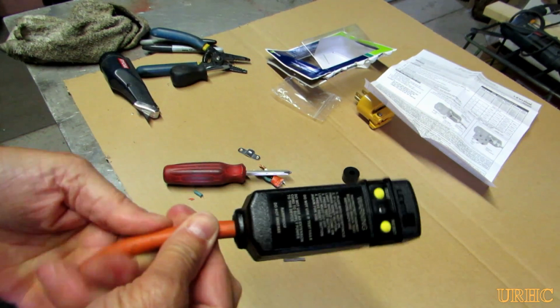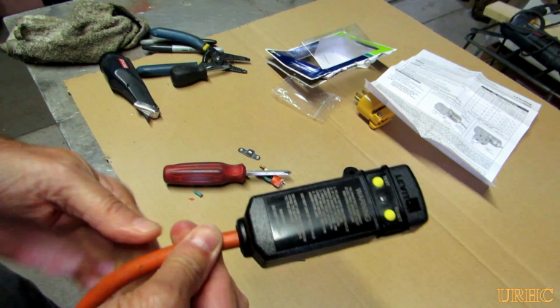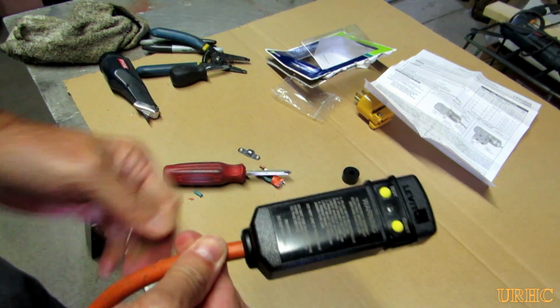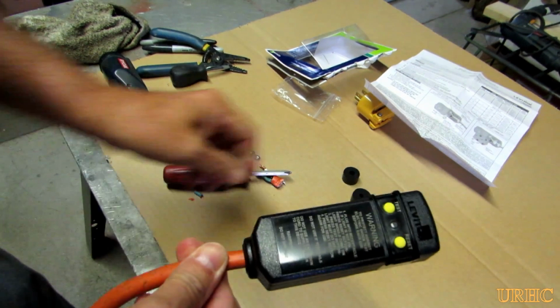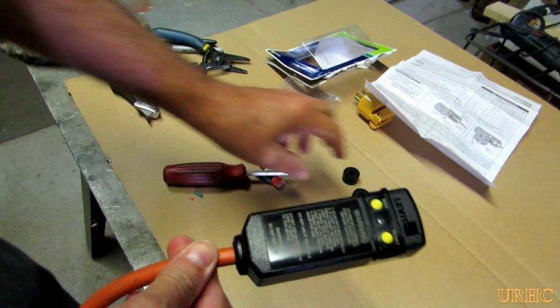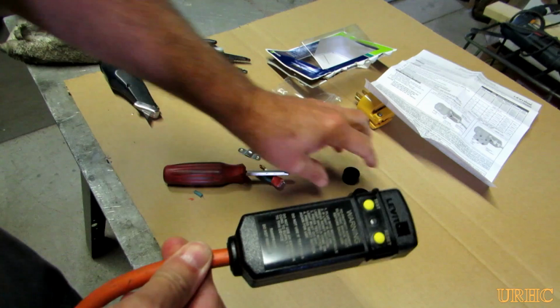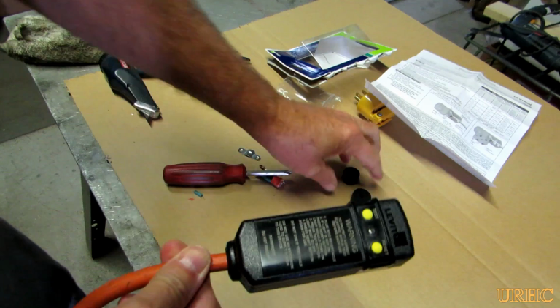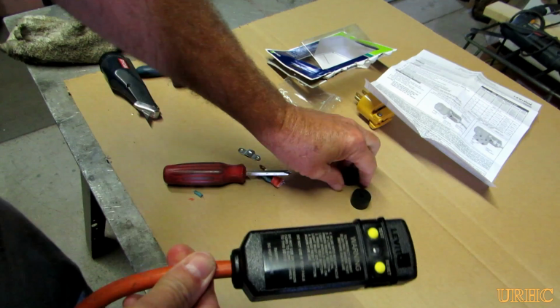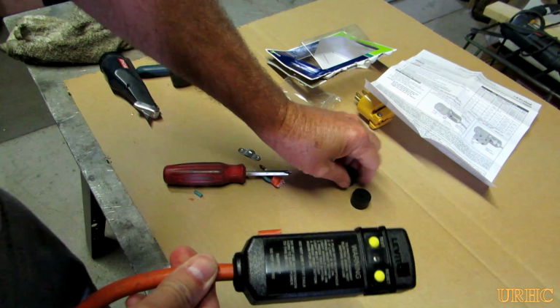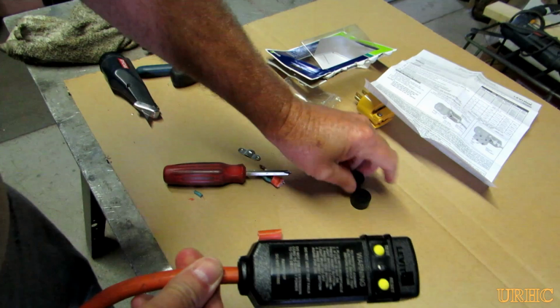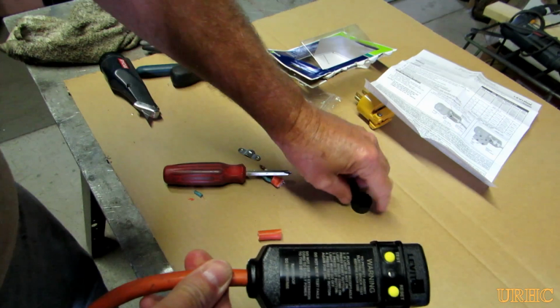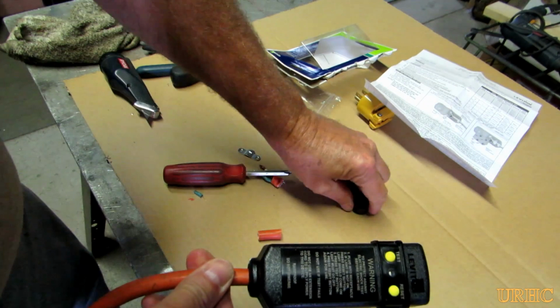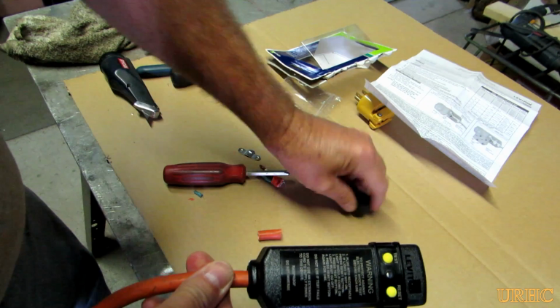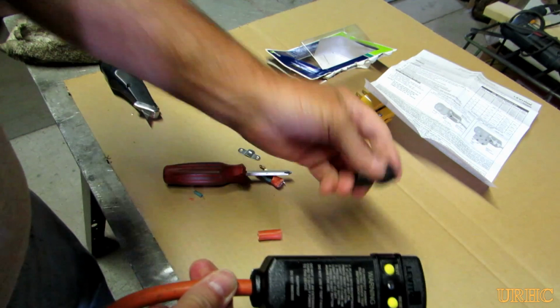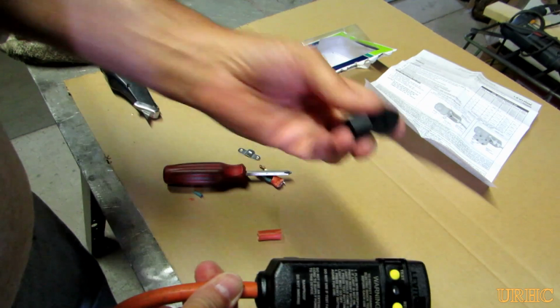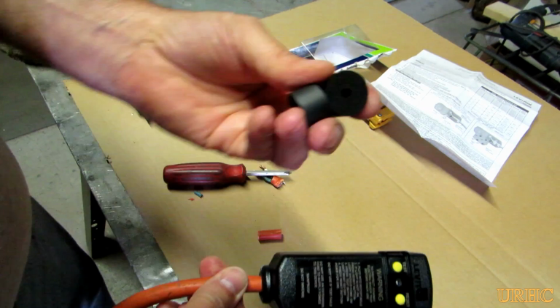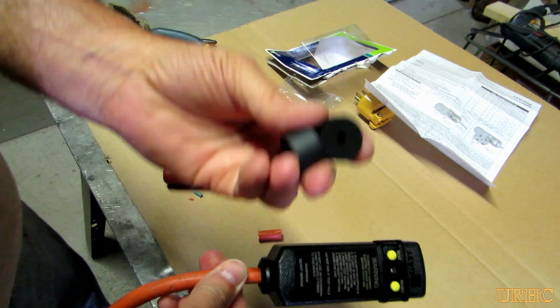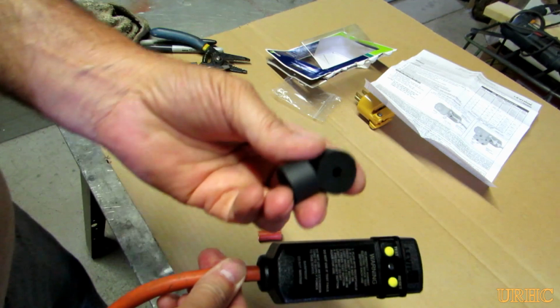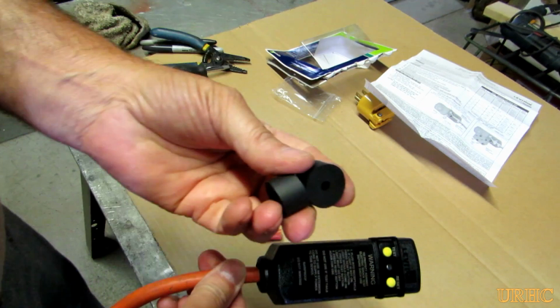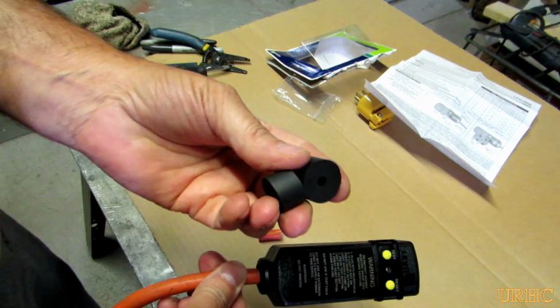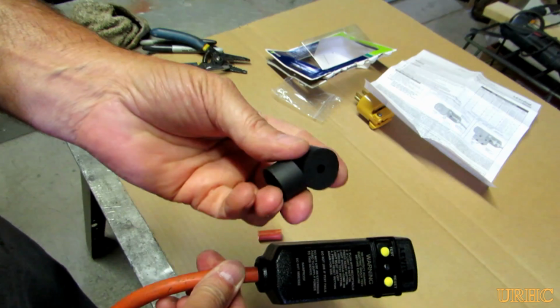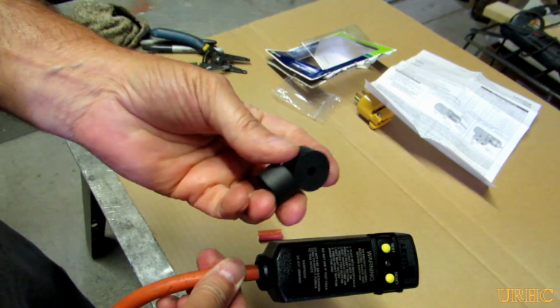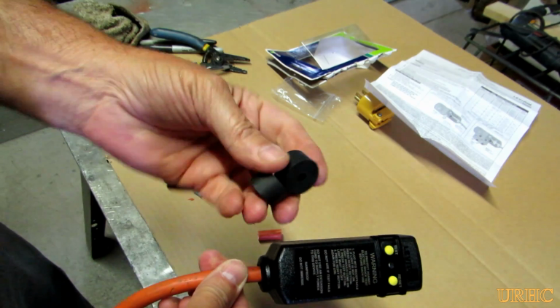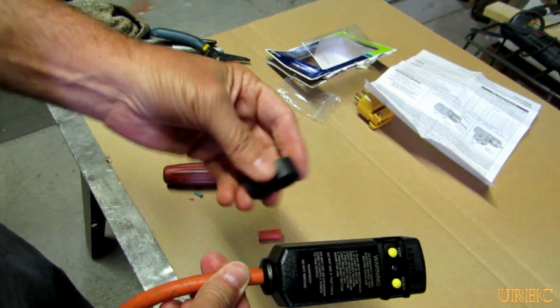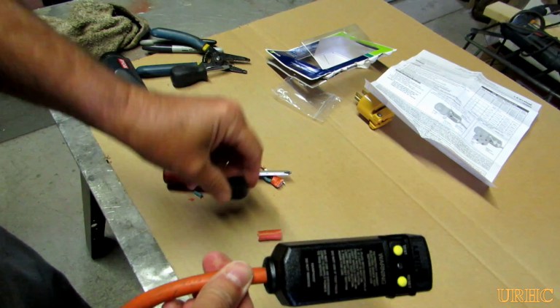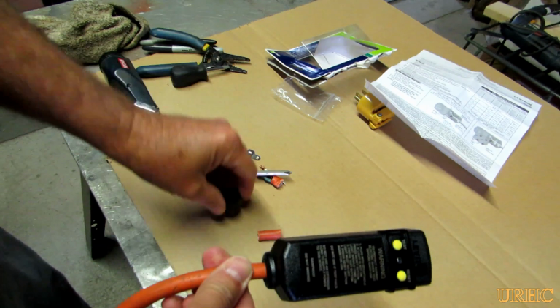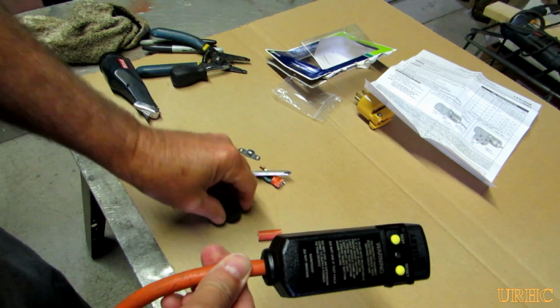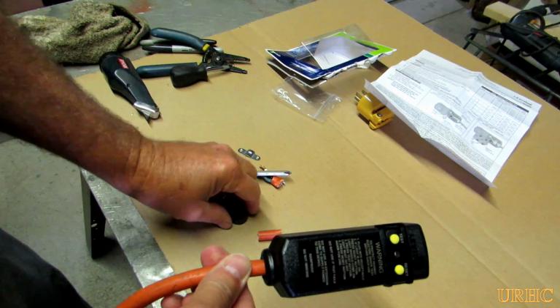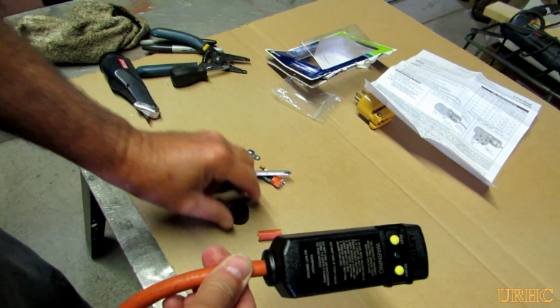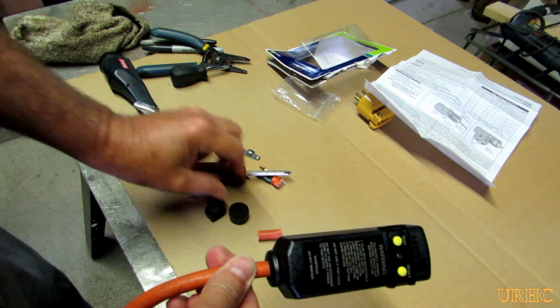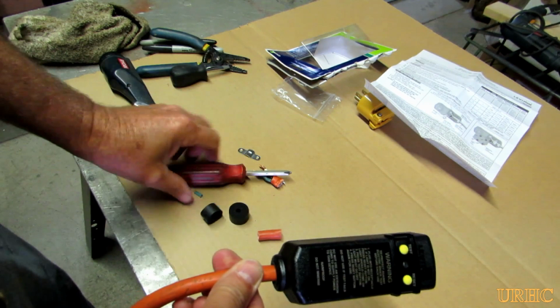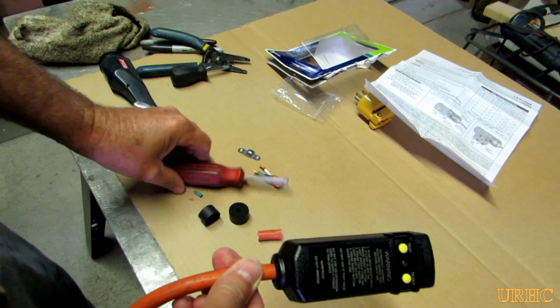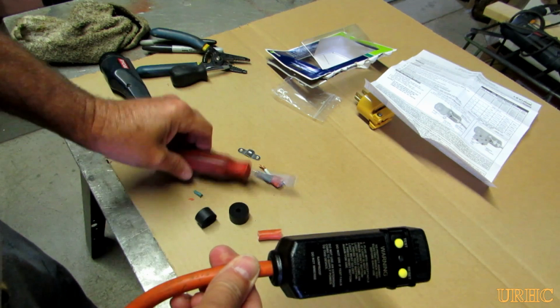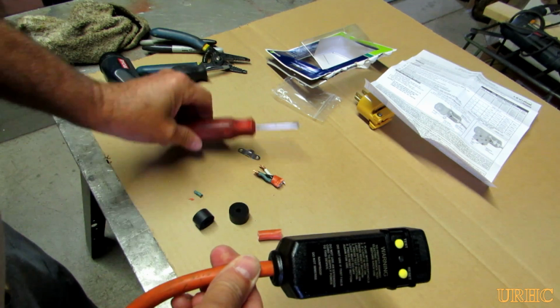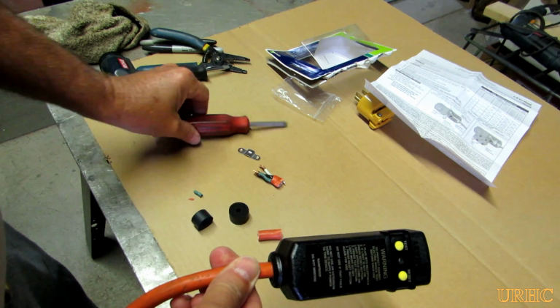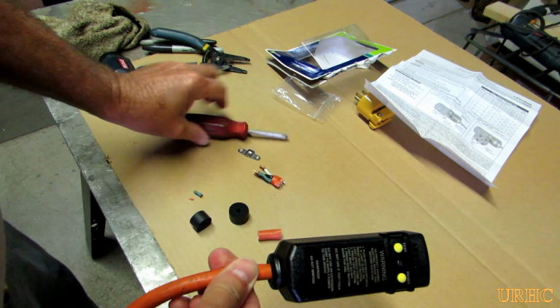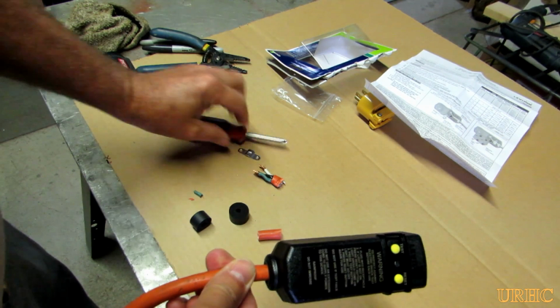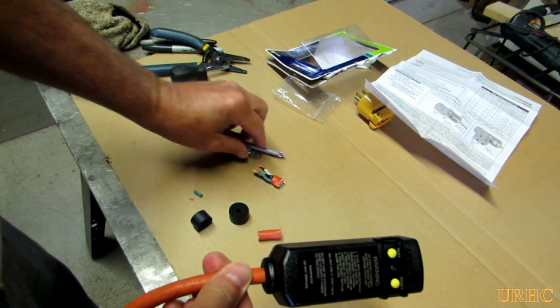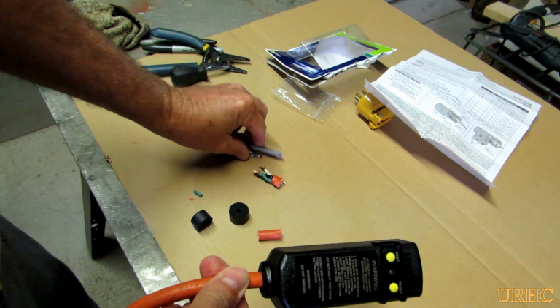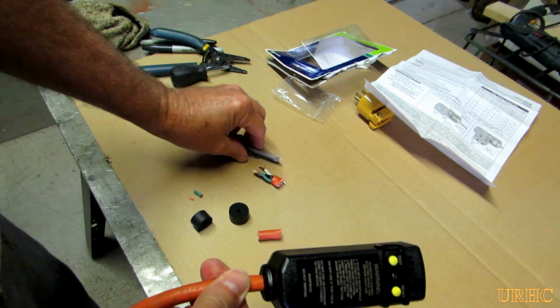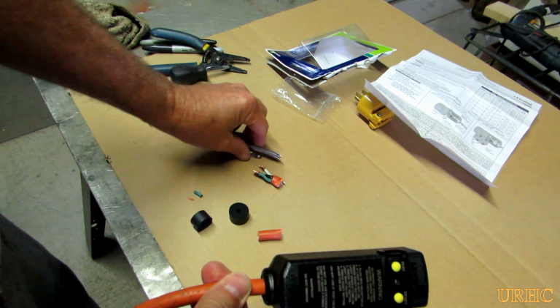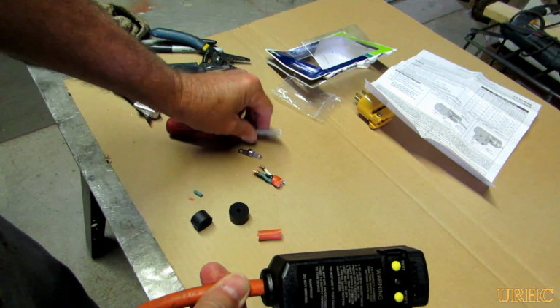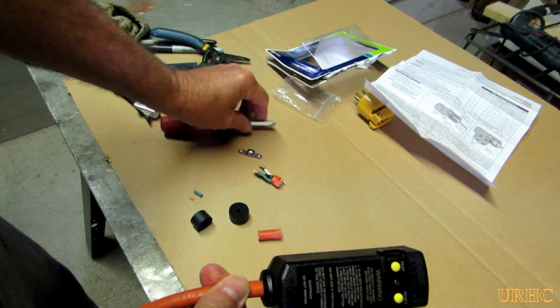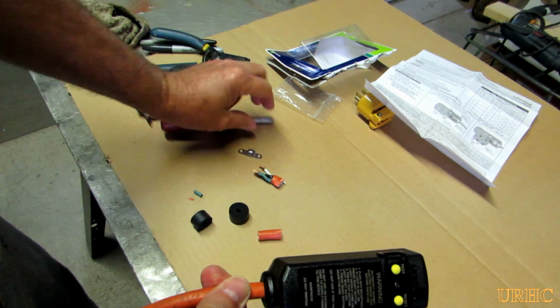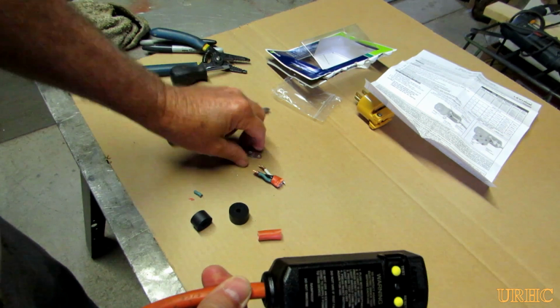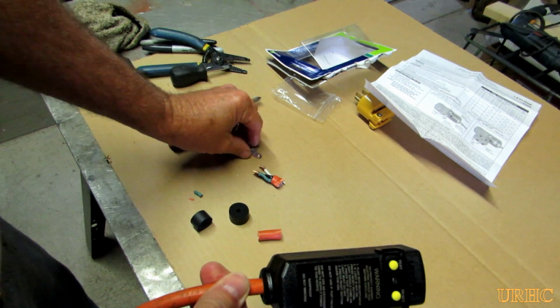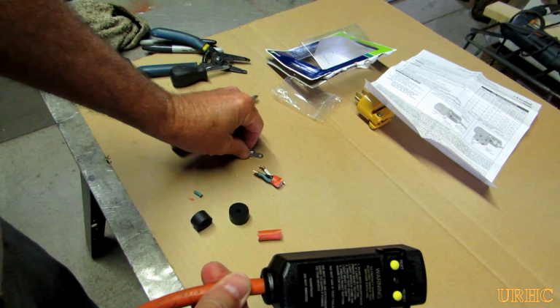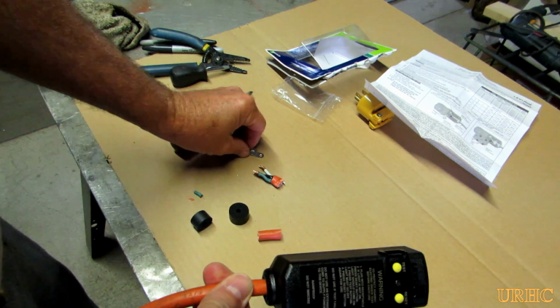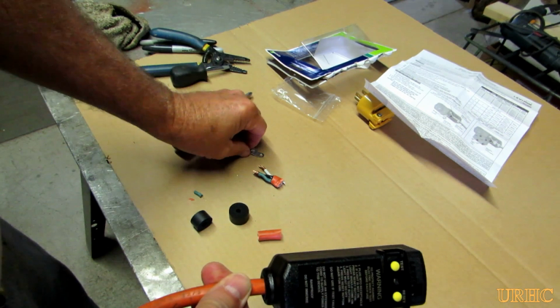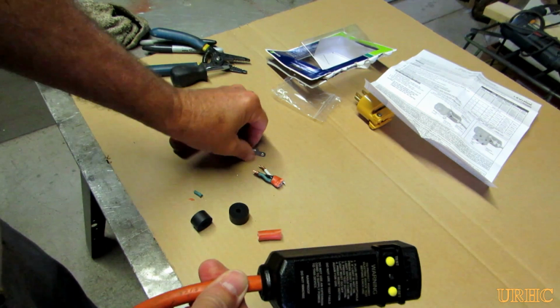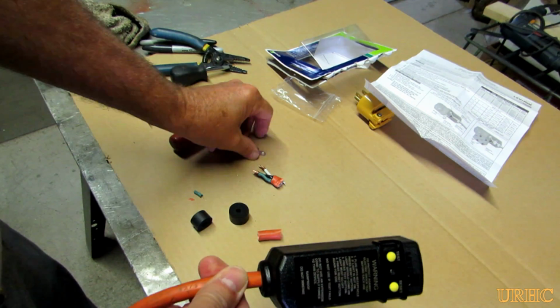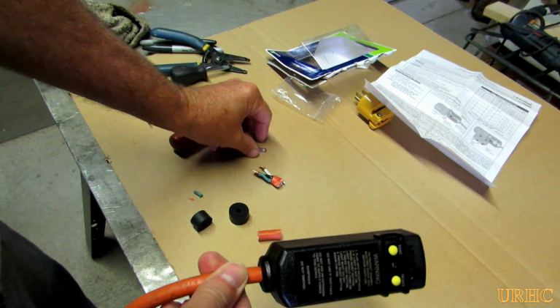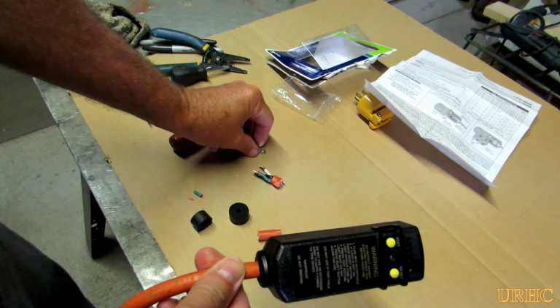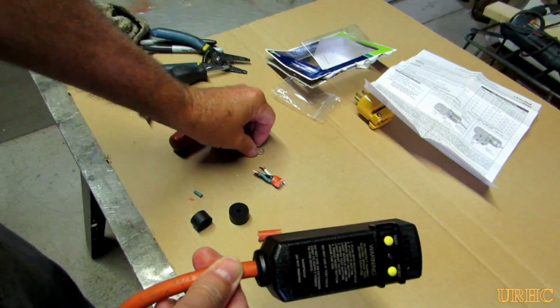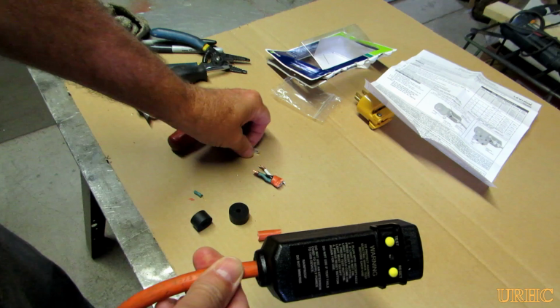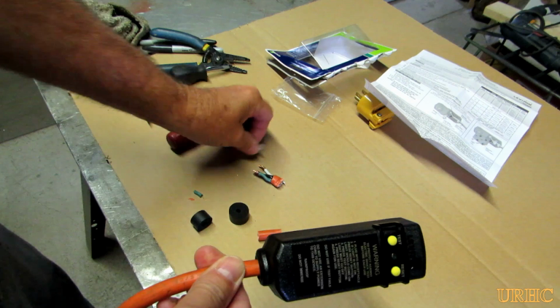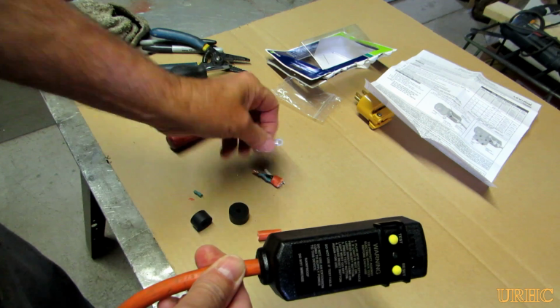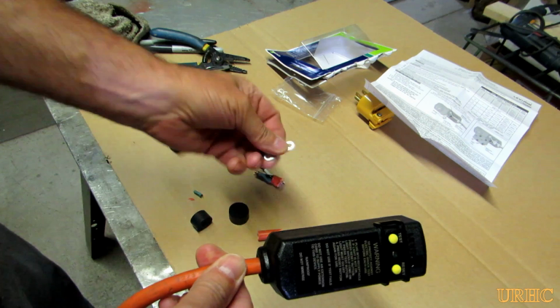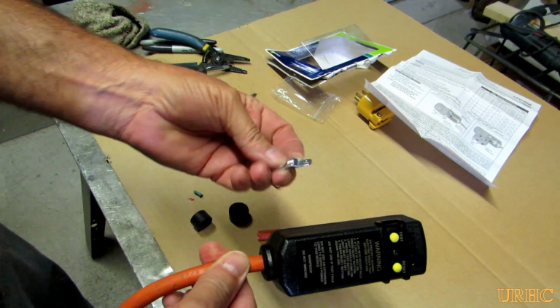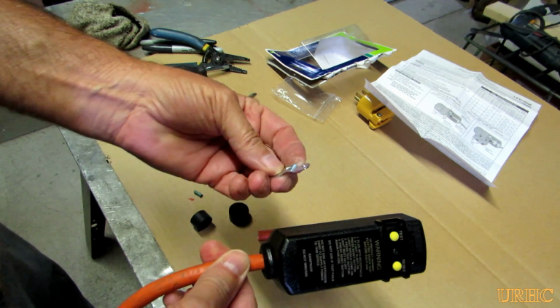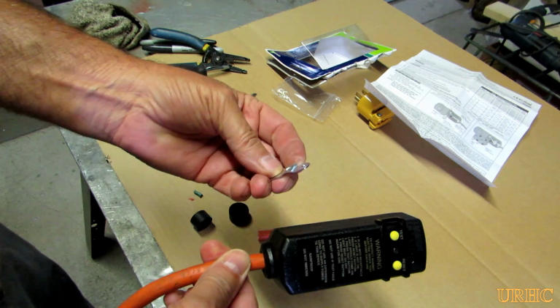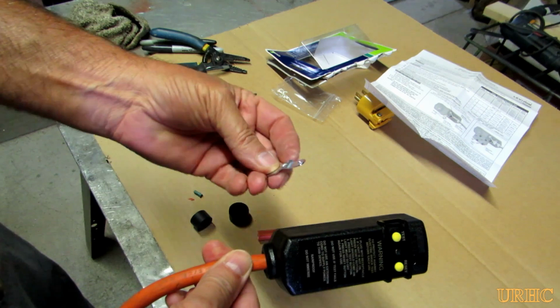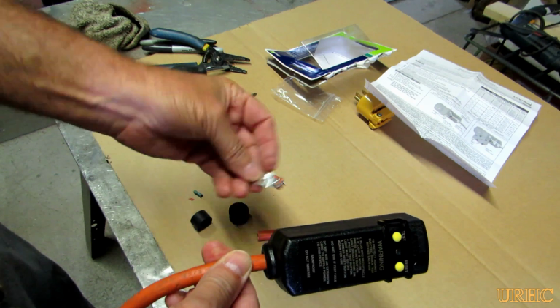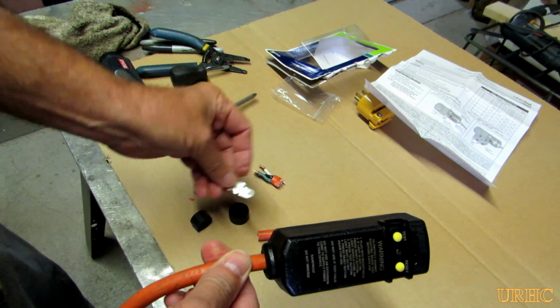So that's what it looks like on the end of the cord — a little bigger than a regular plug, but at least it adds some additional protection.